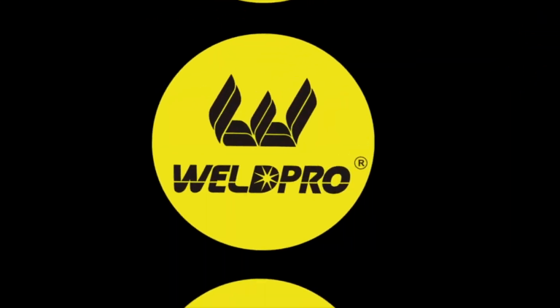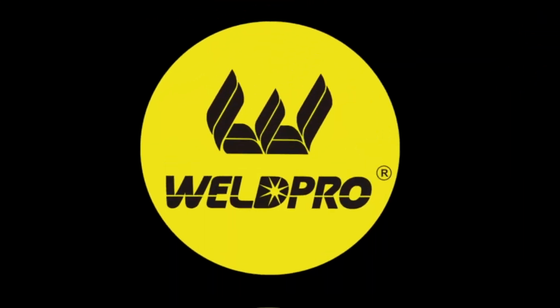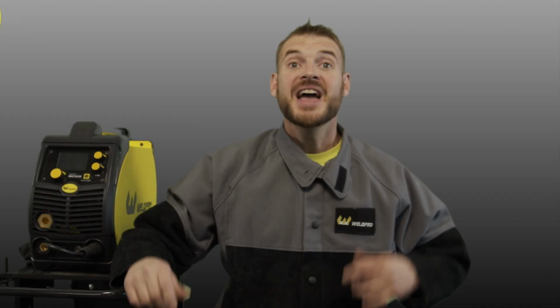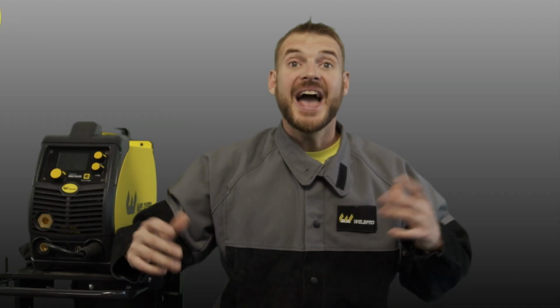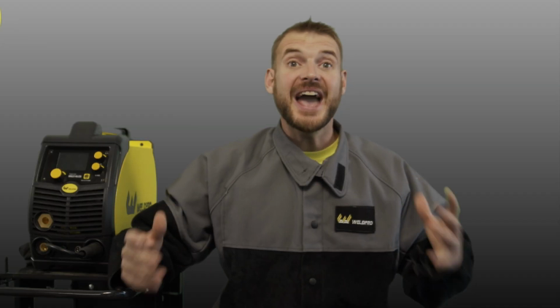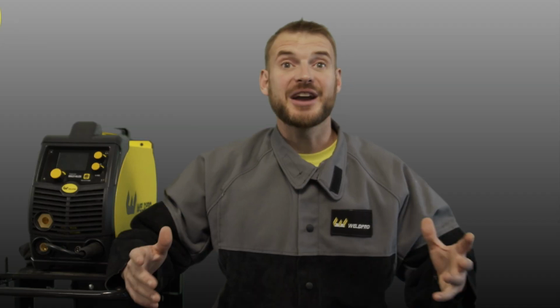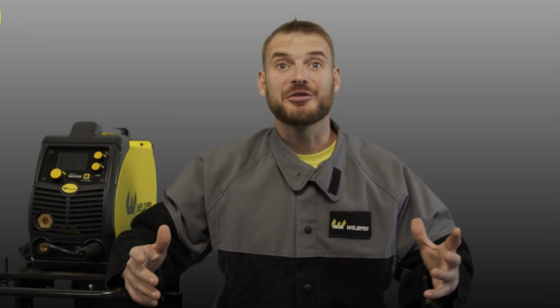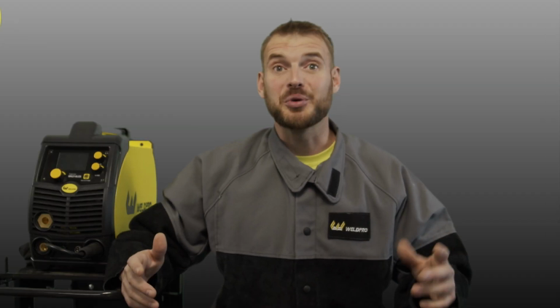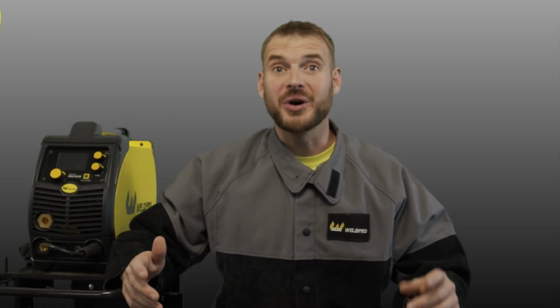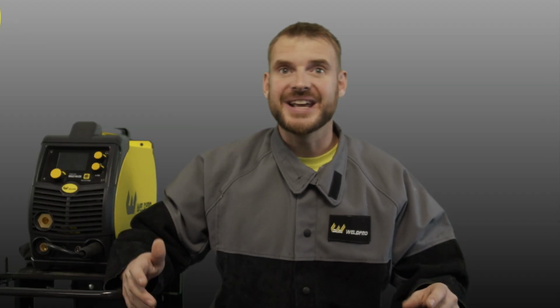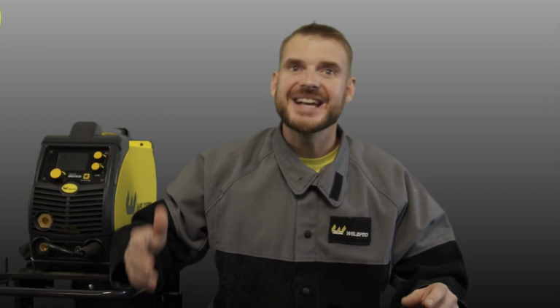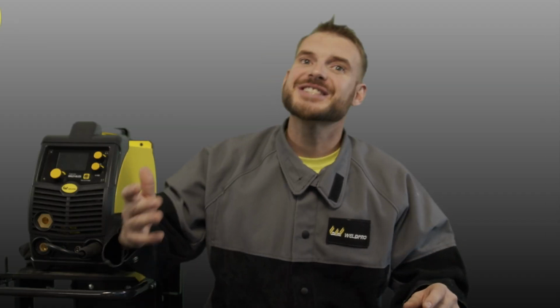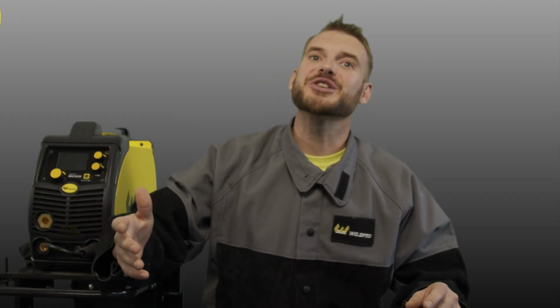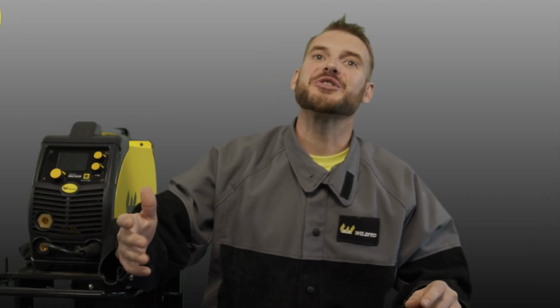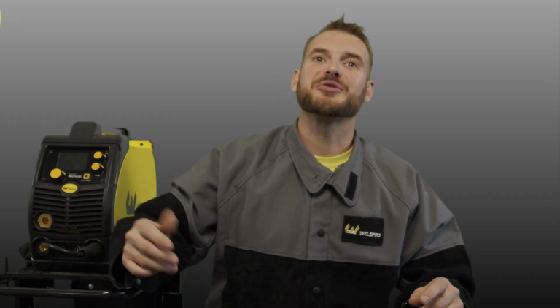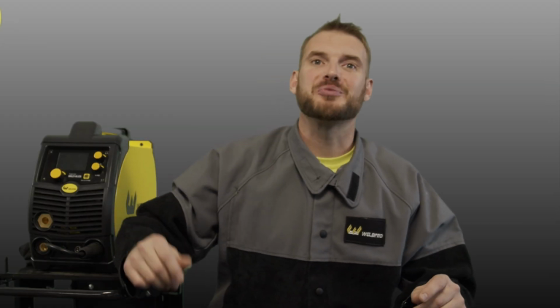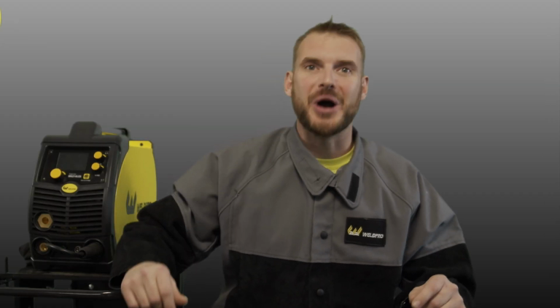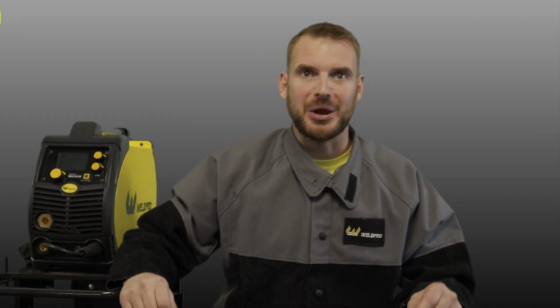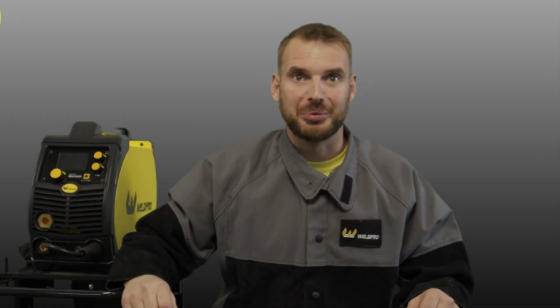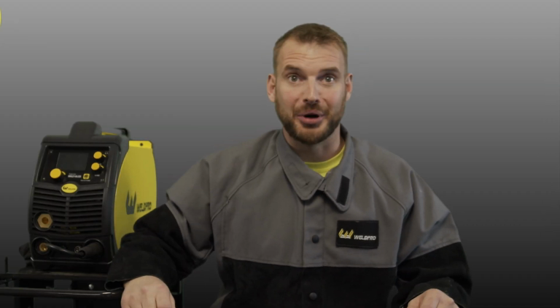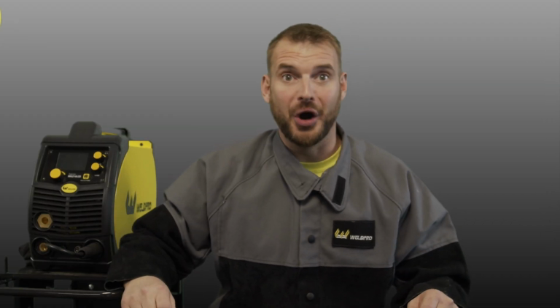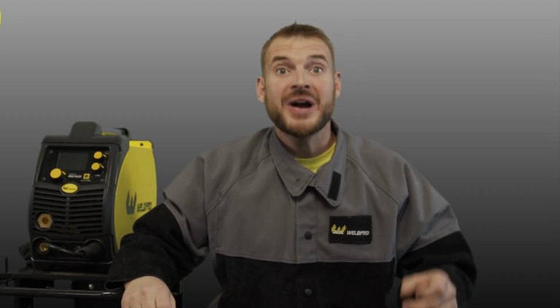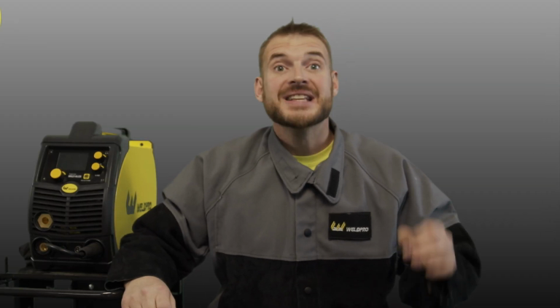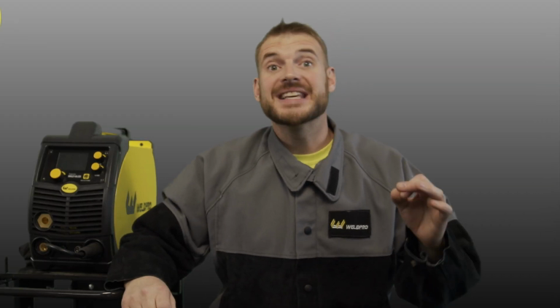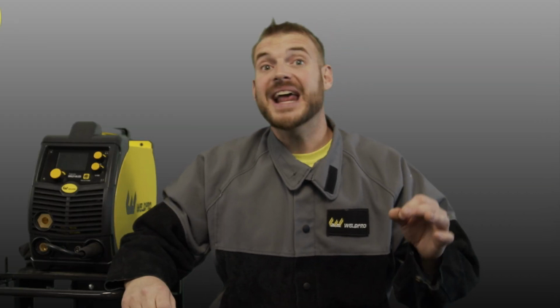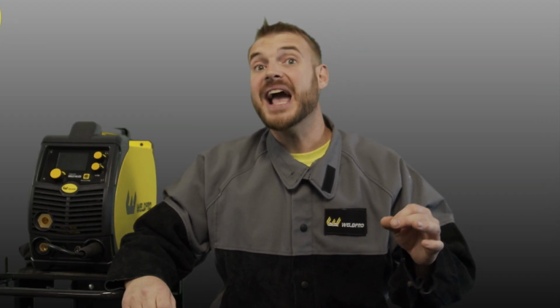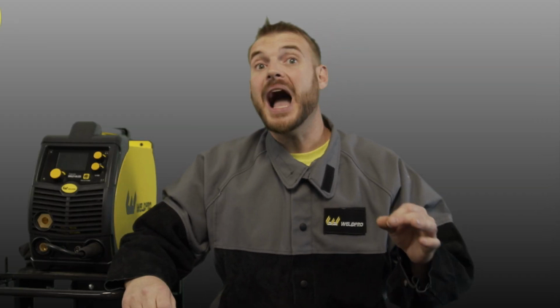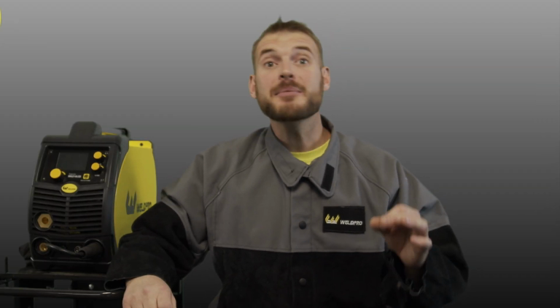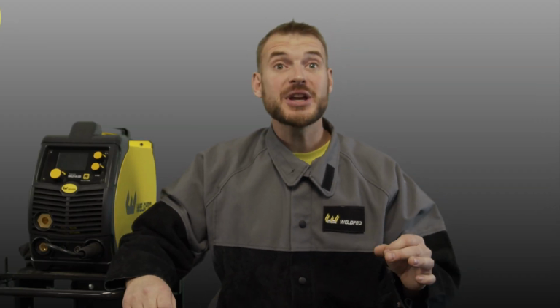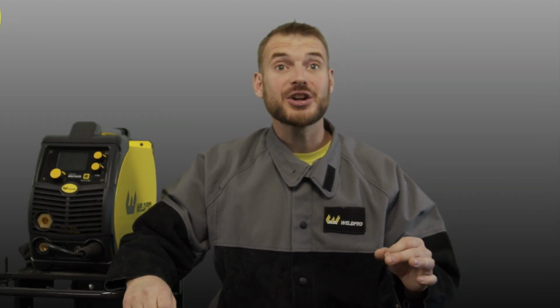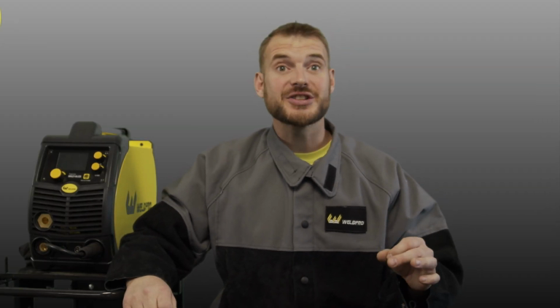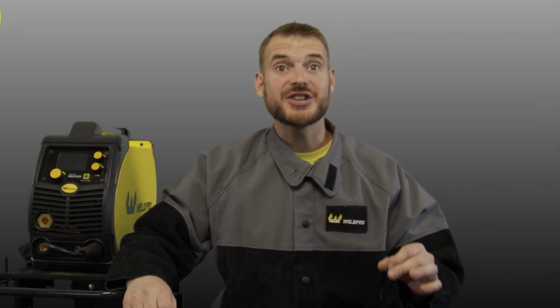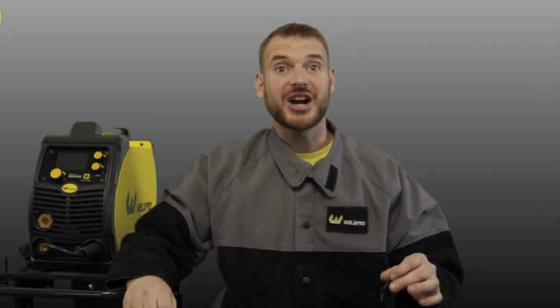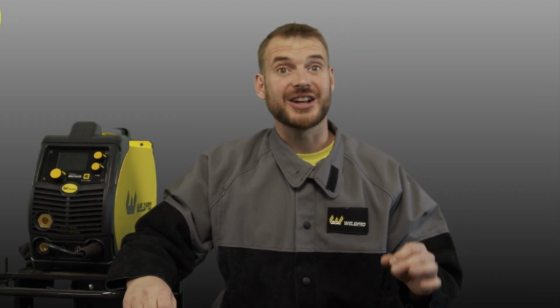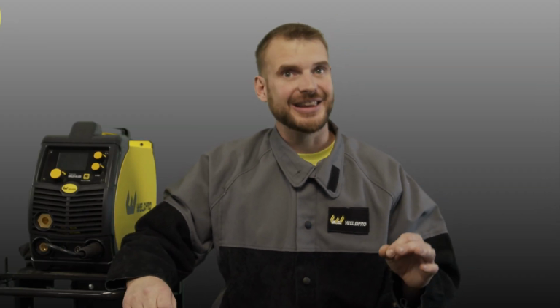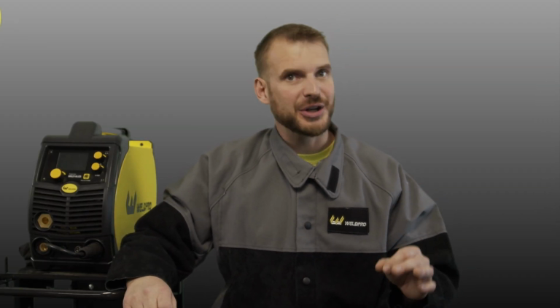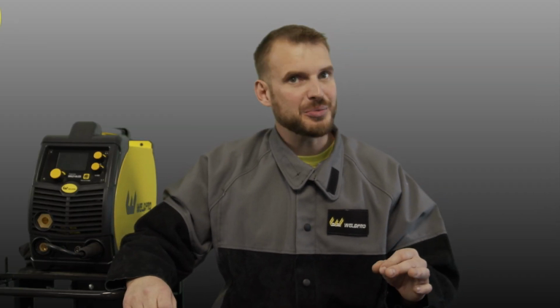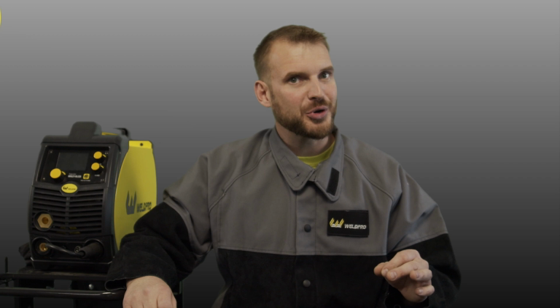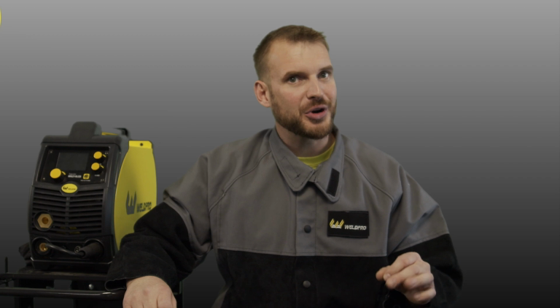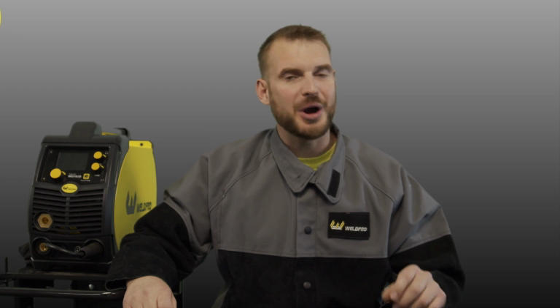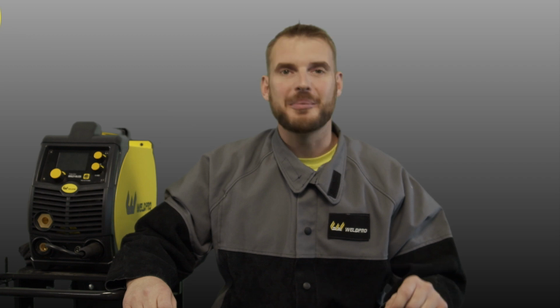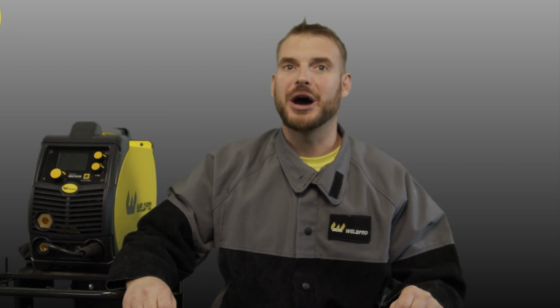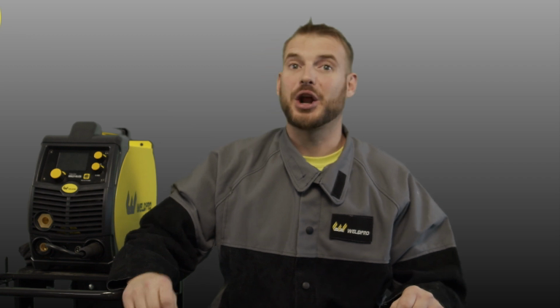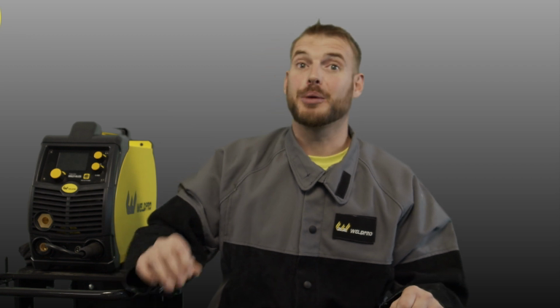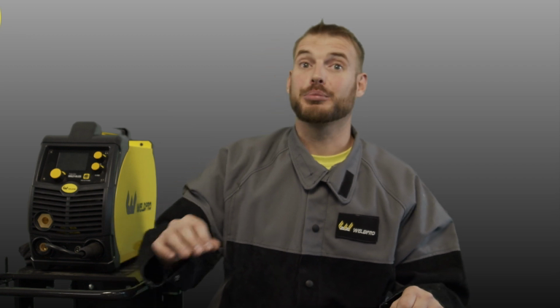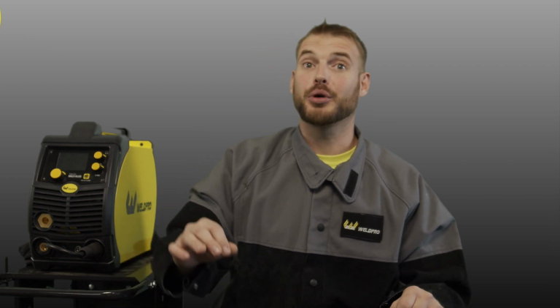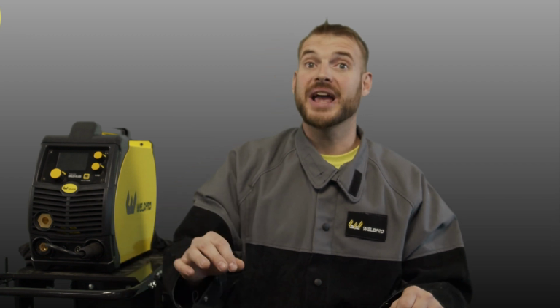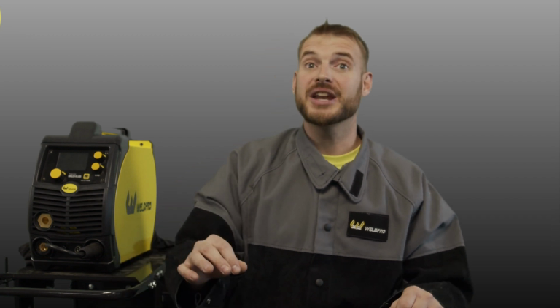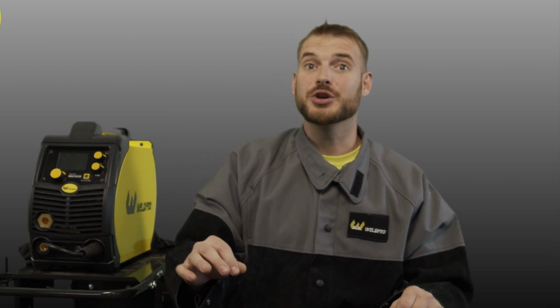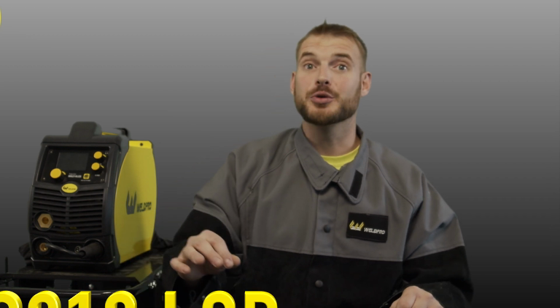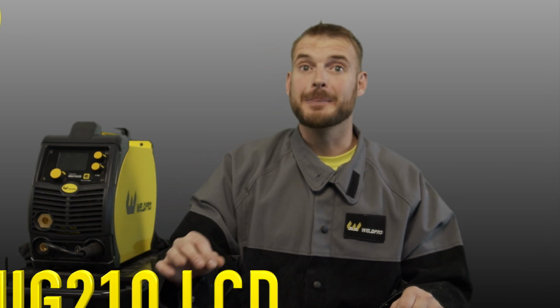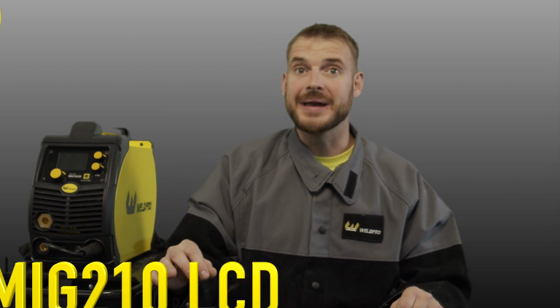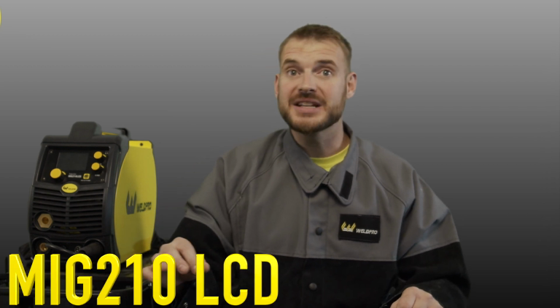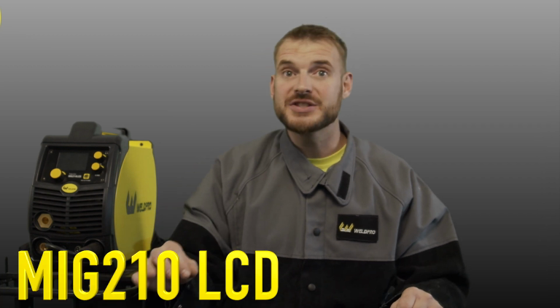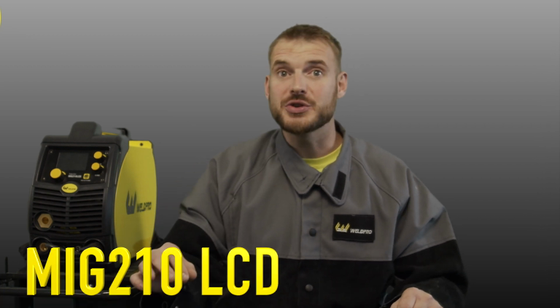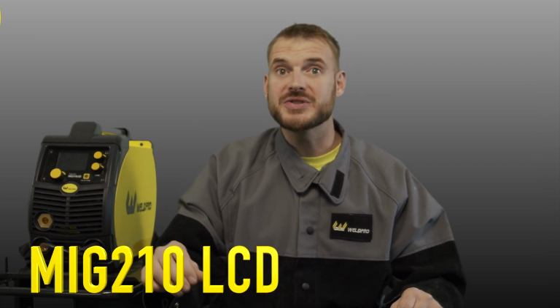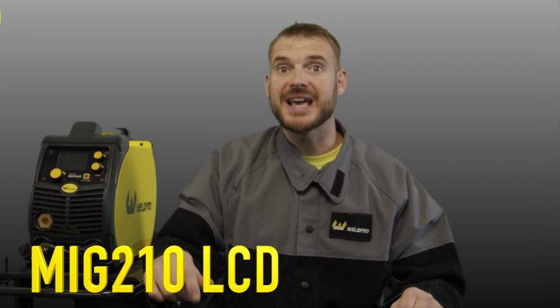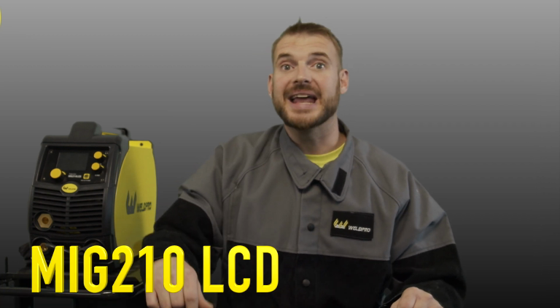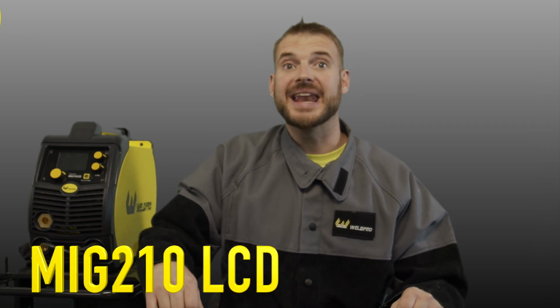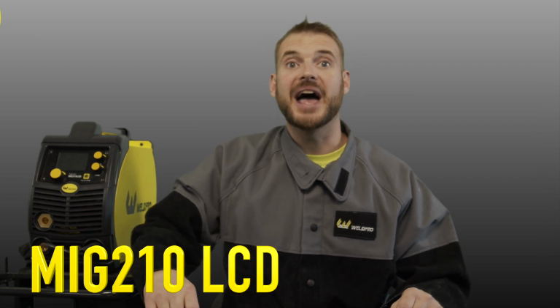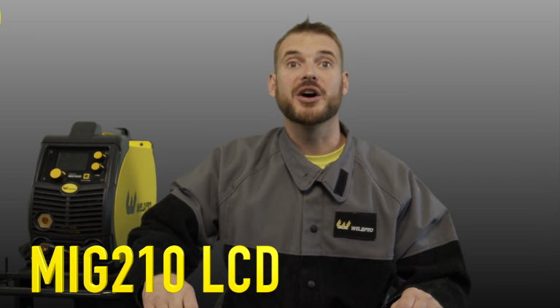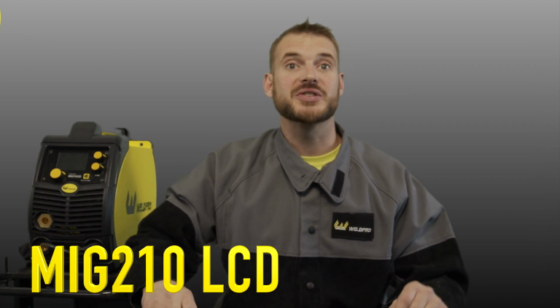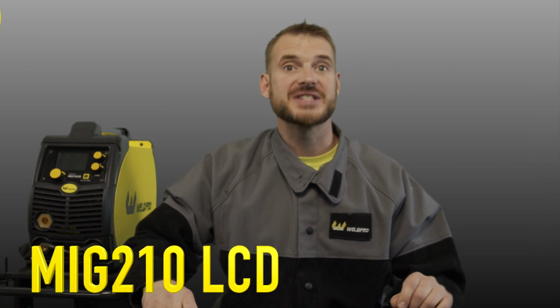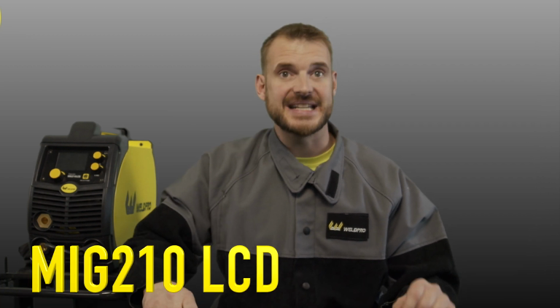Hey everyone, it's Luke from WeldPro. Today I'm here to talk a little more about our brand new MiG-210 LCD.